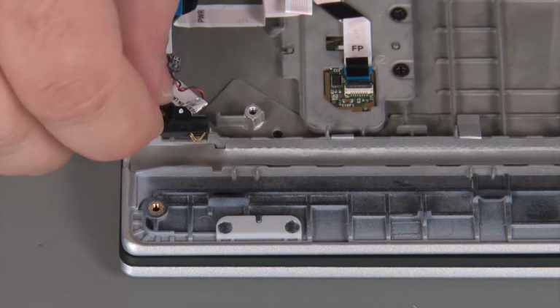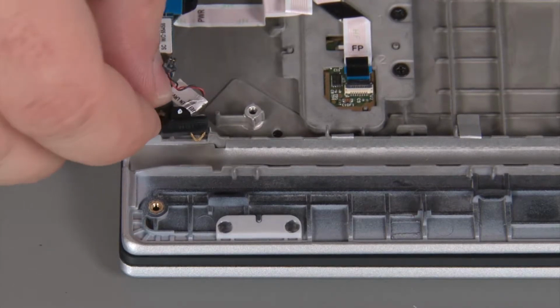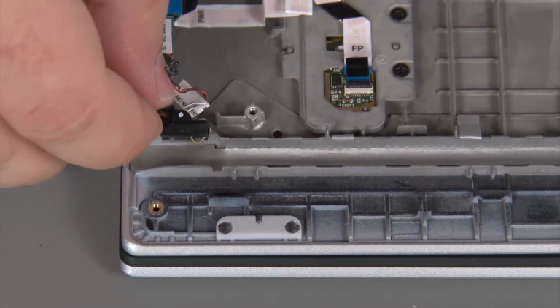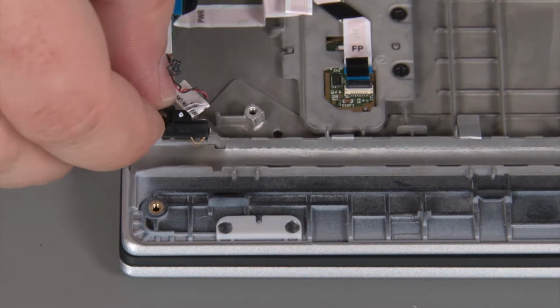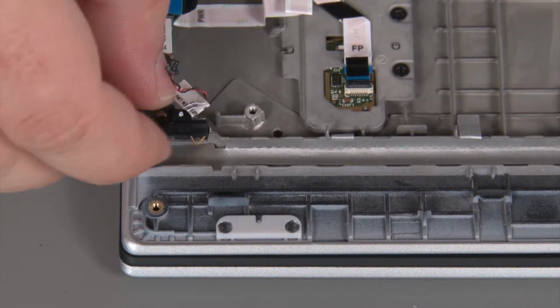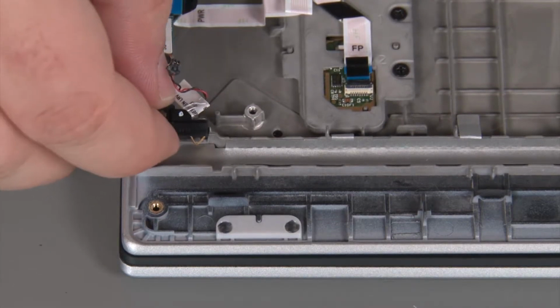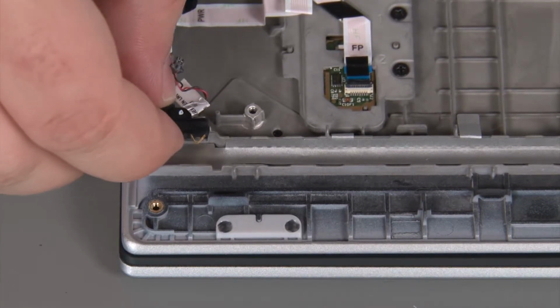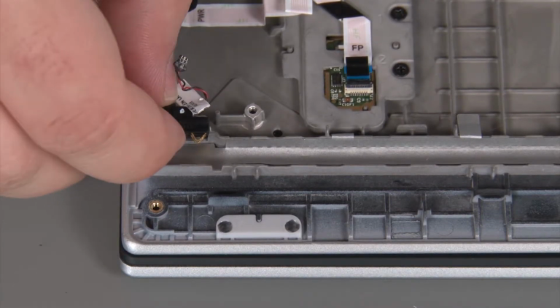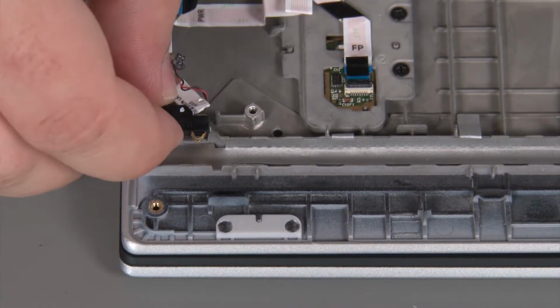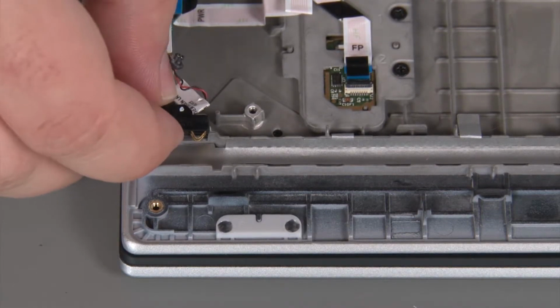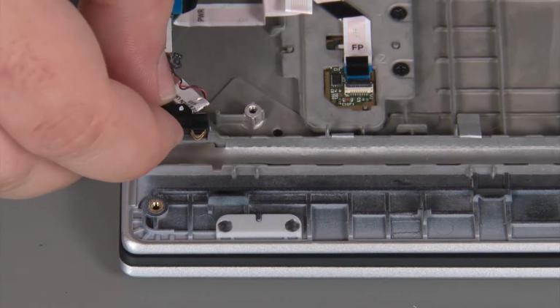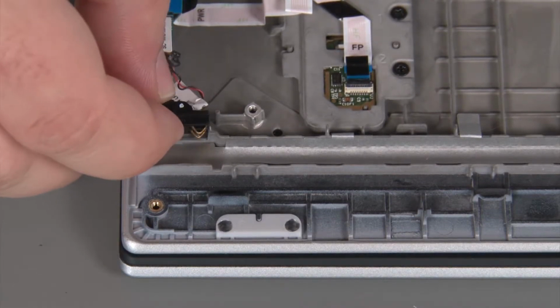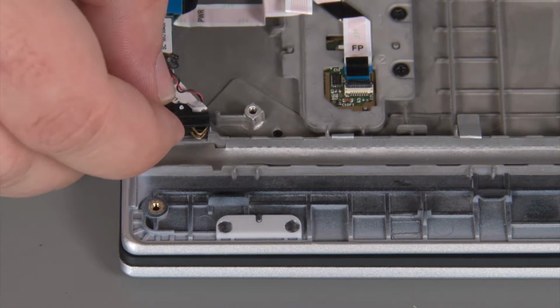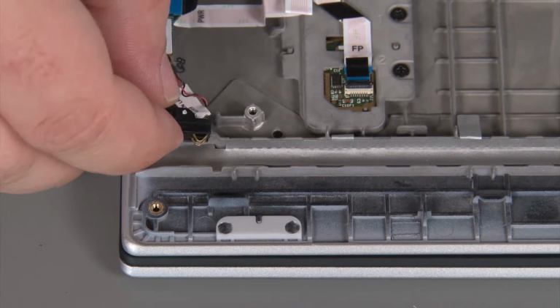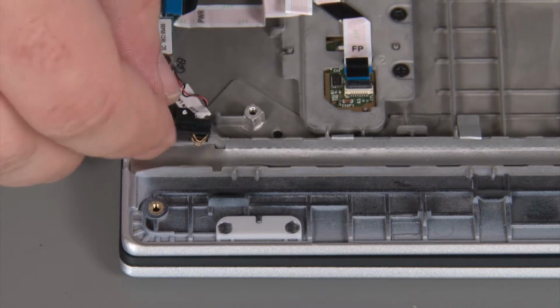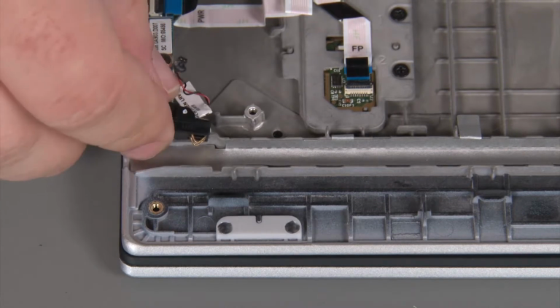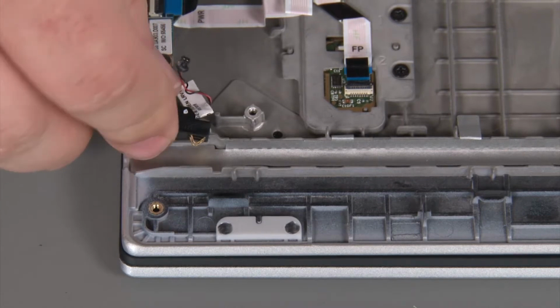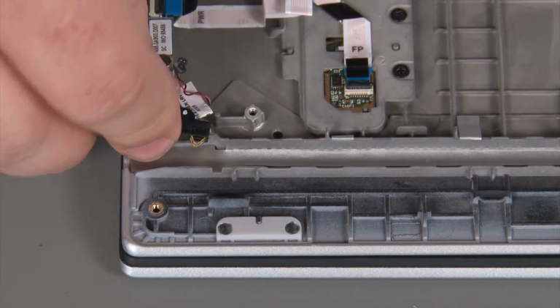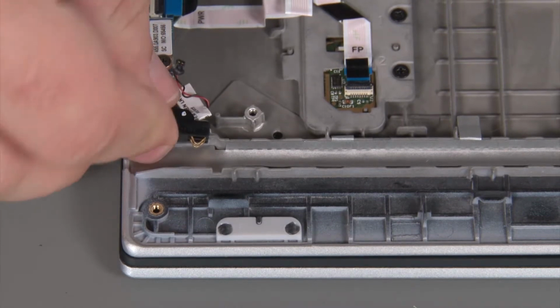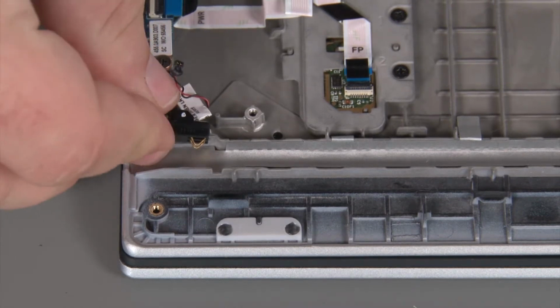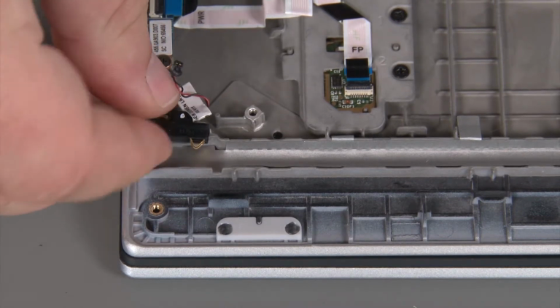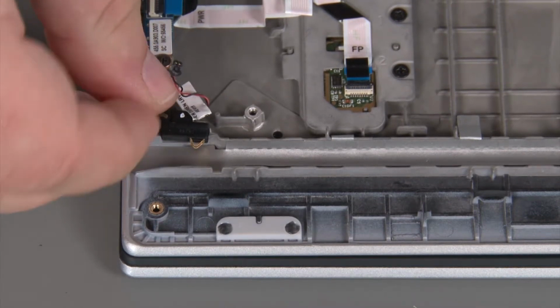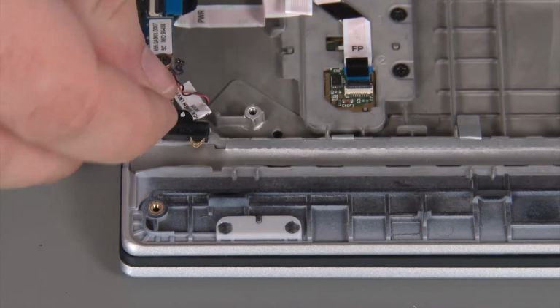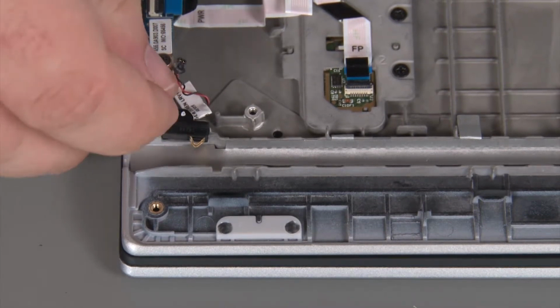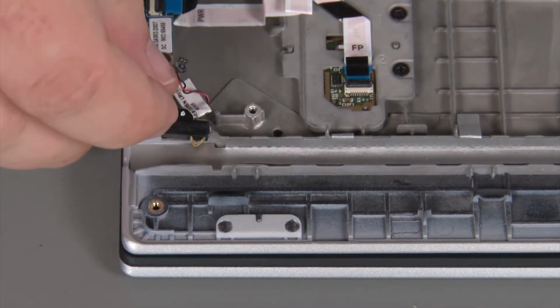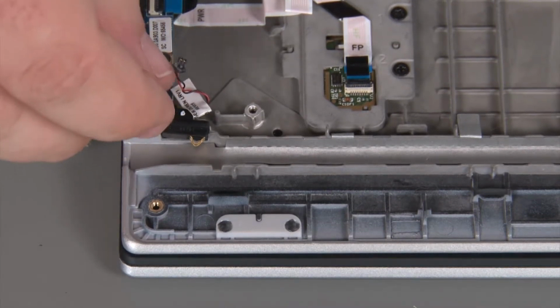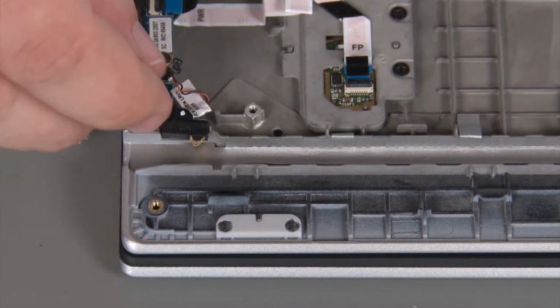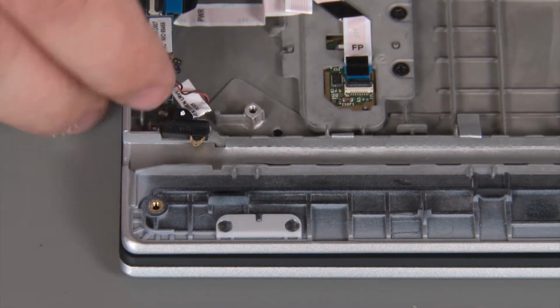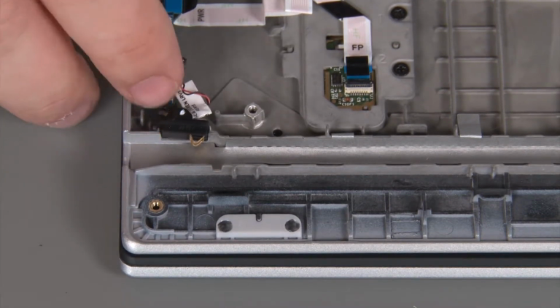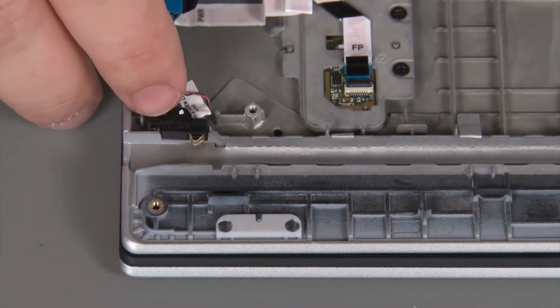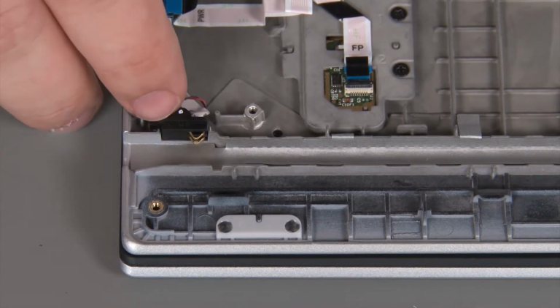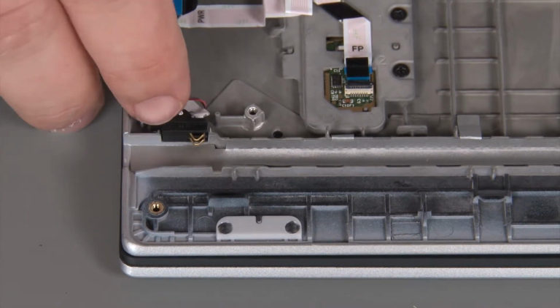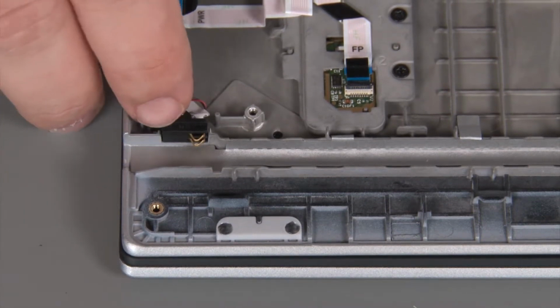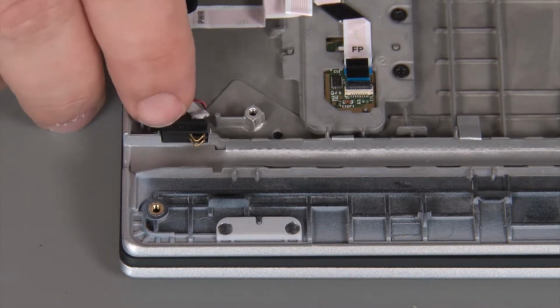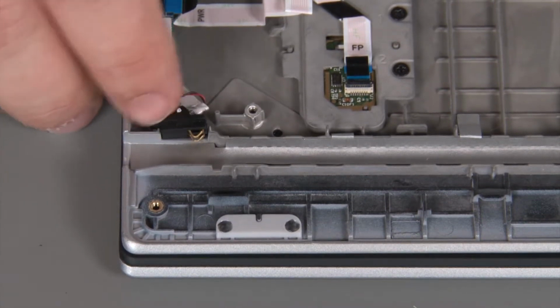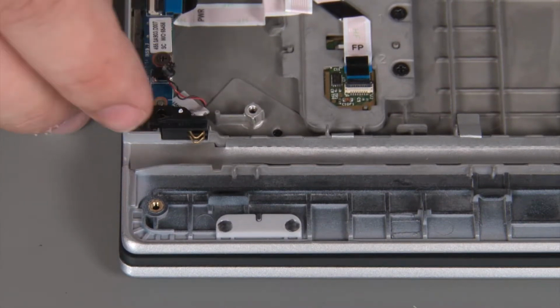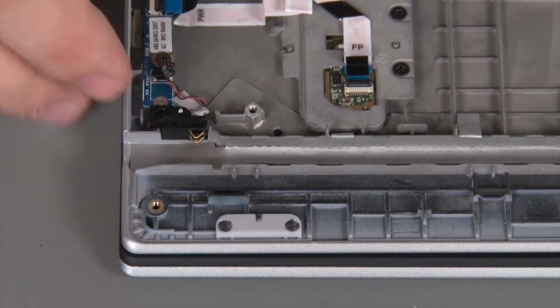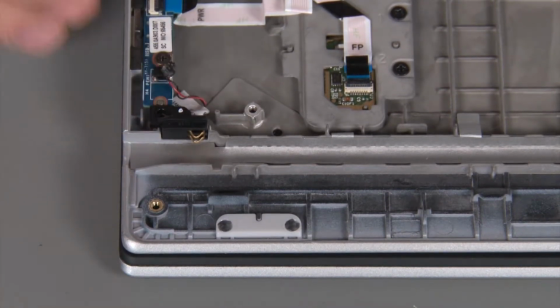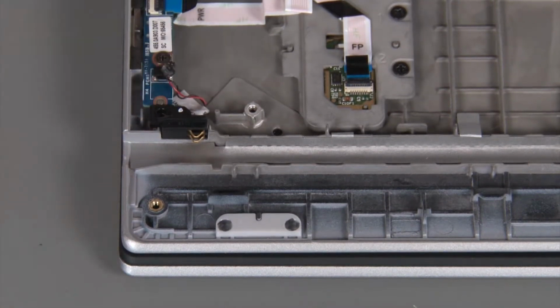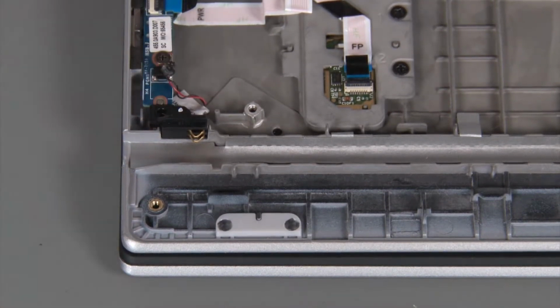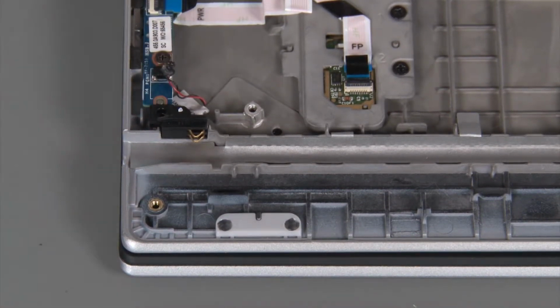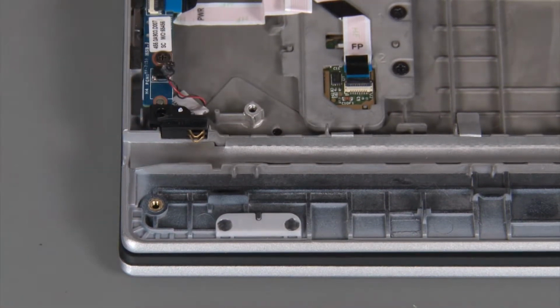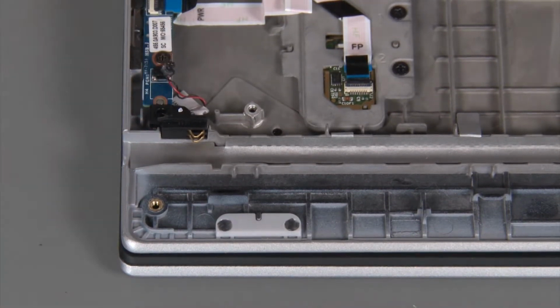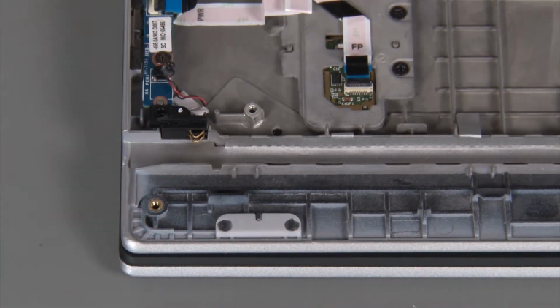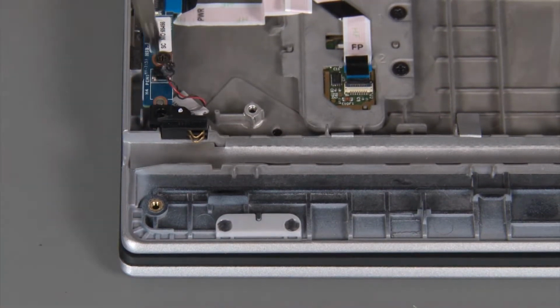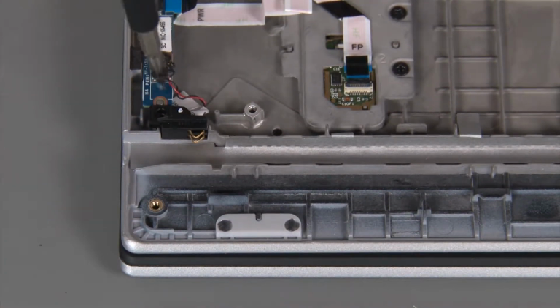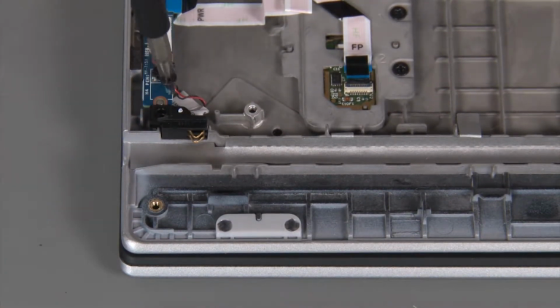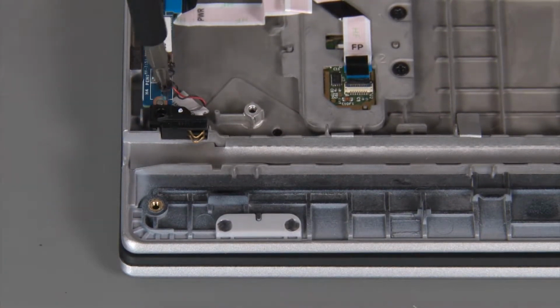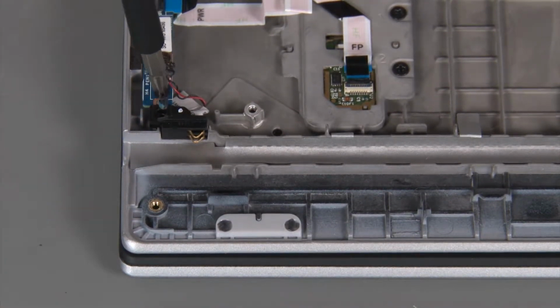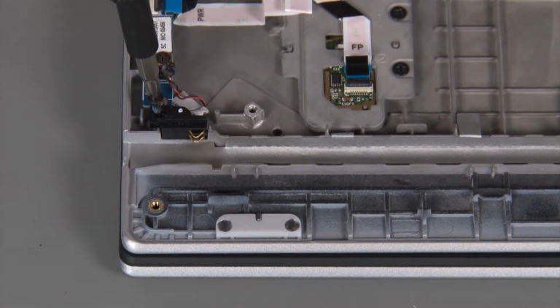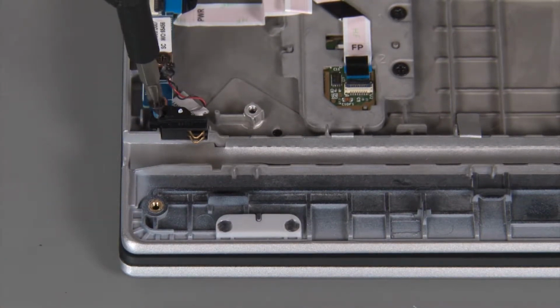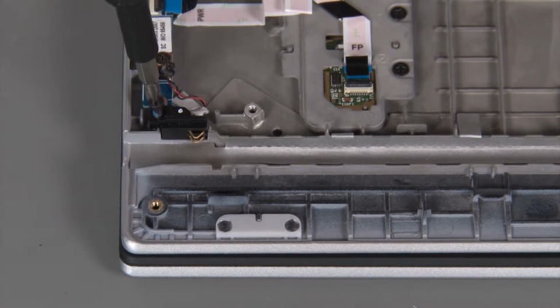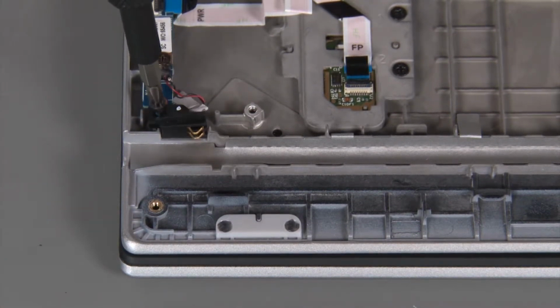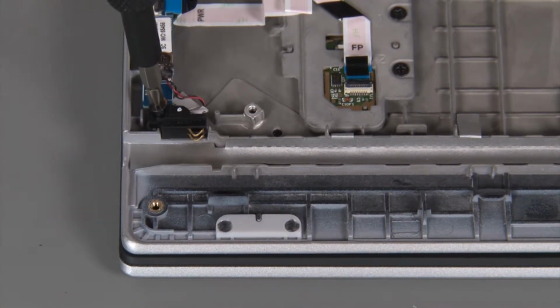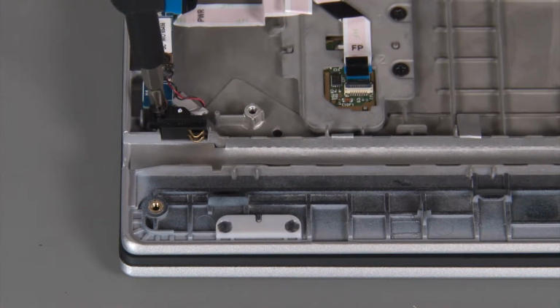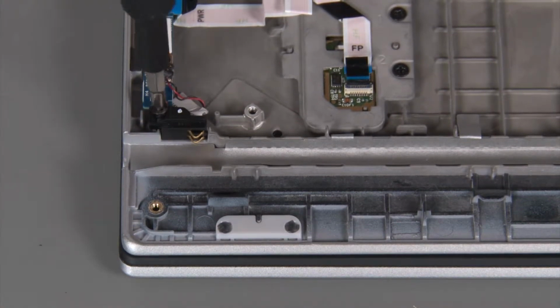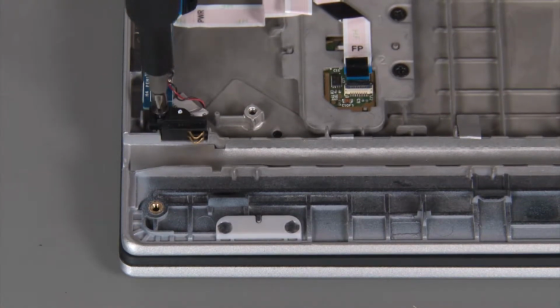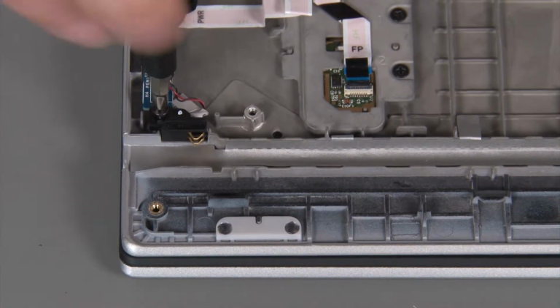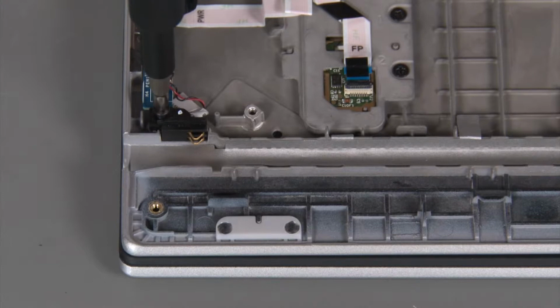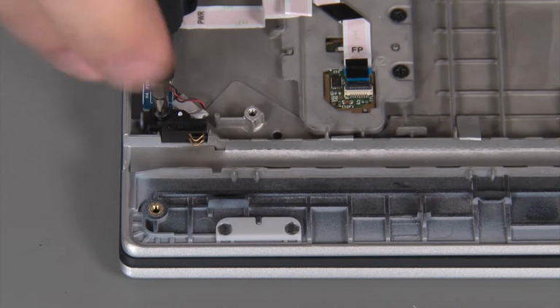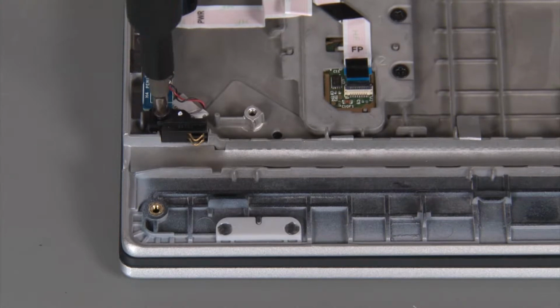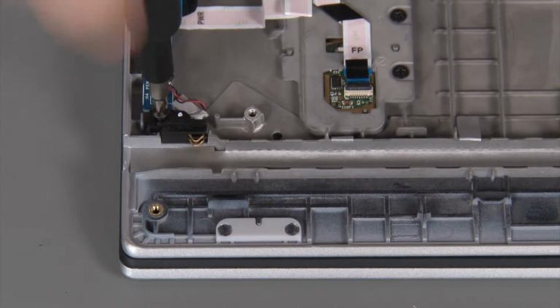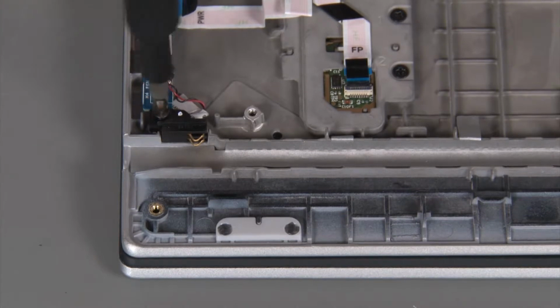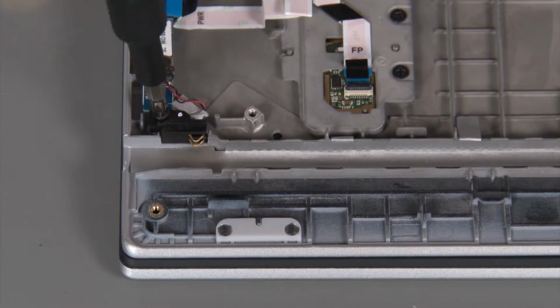Place the pen charger into the chassis. Install a single retaining screw.